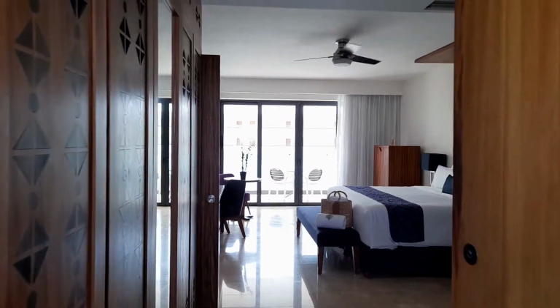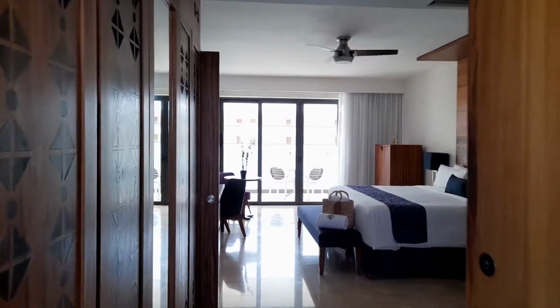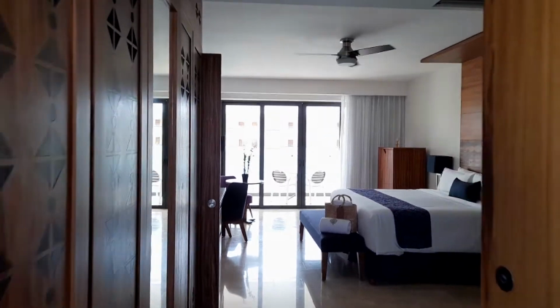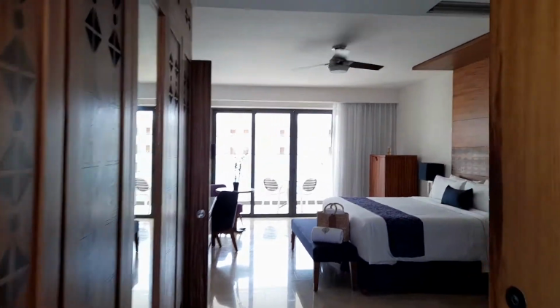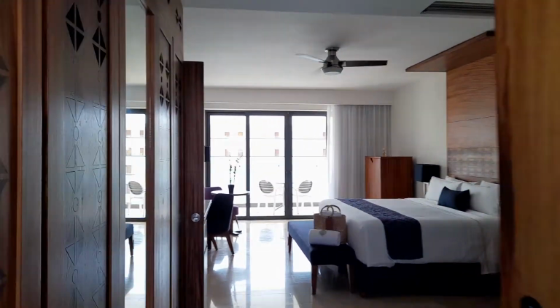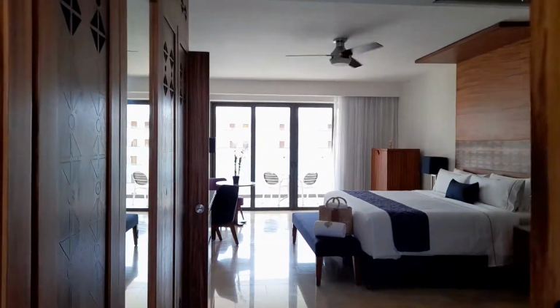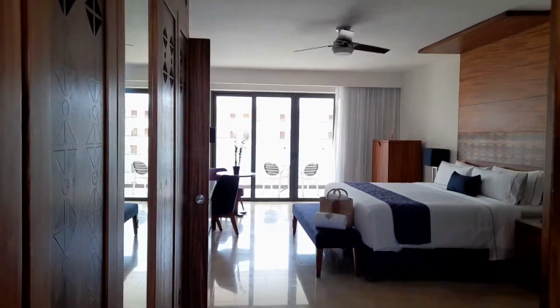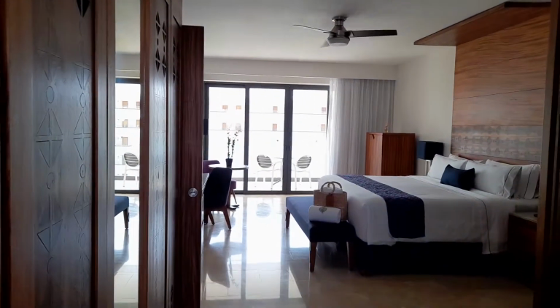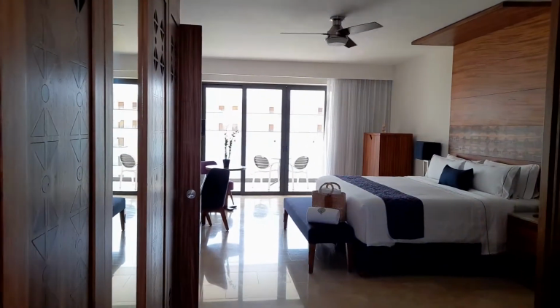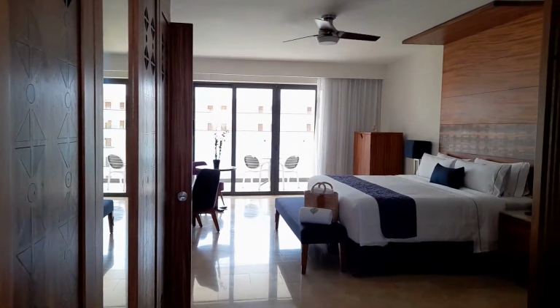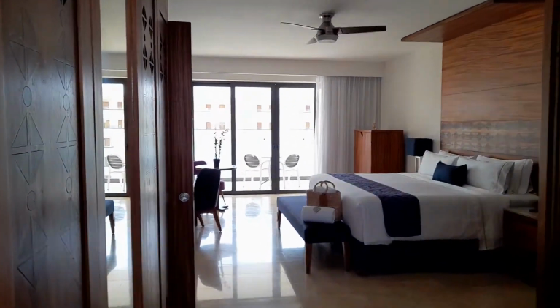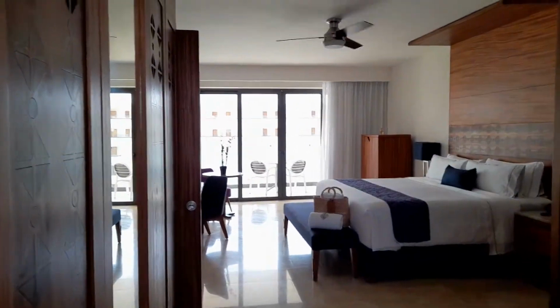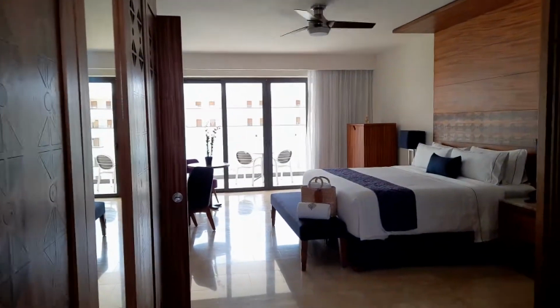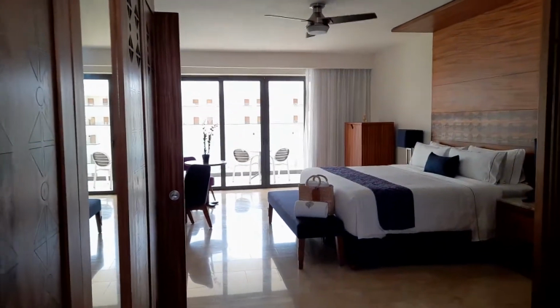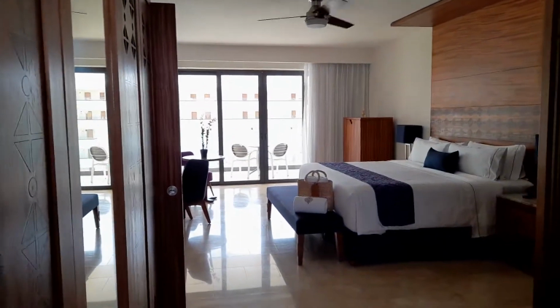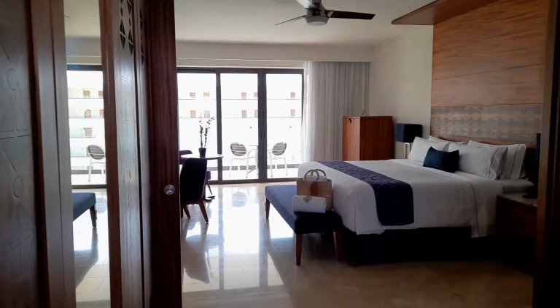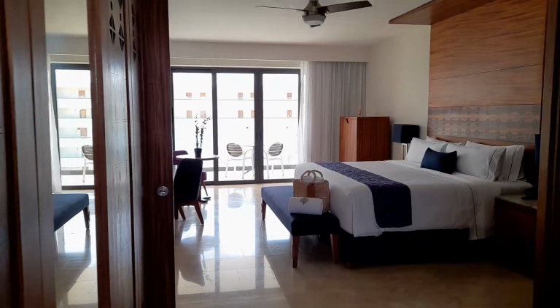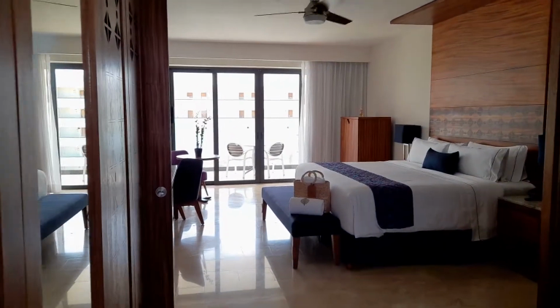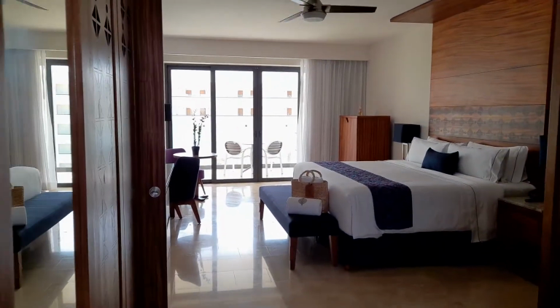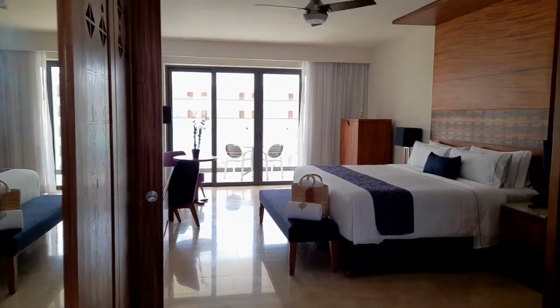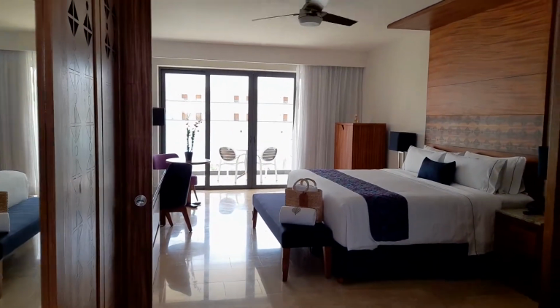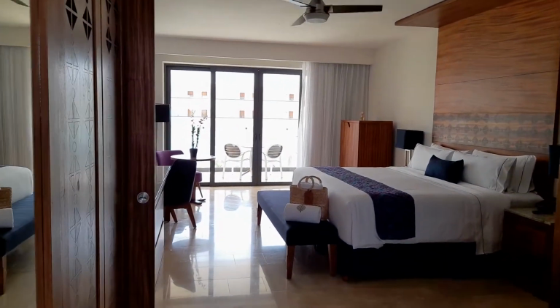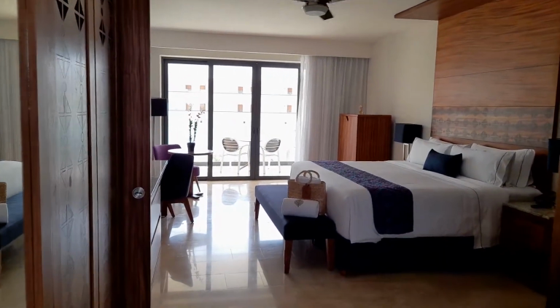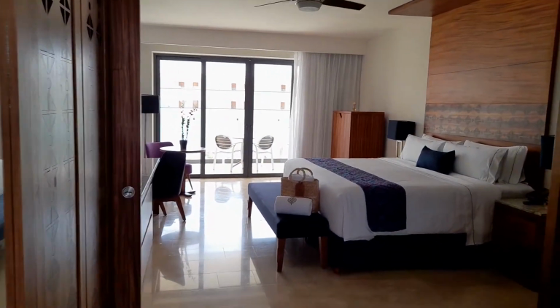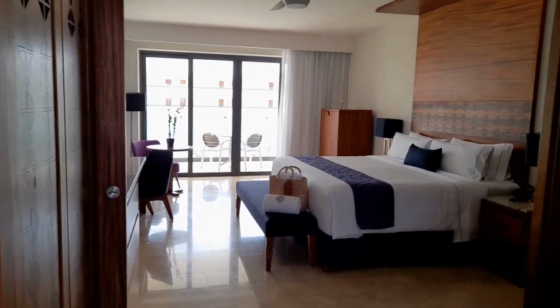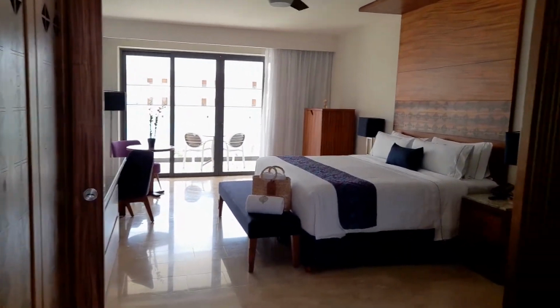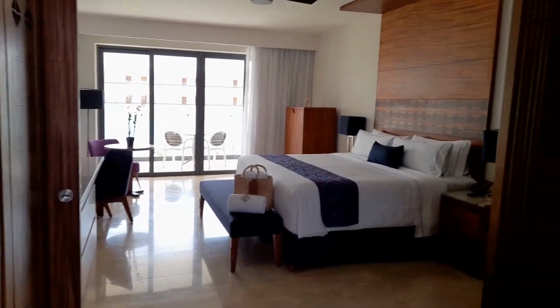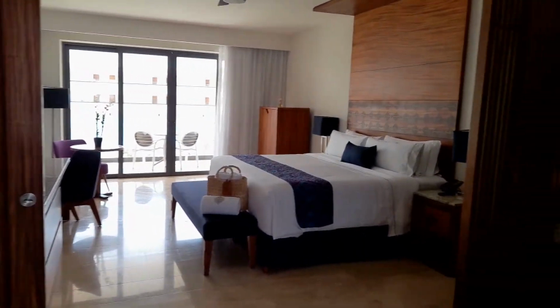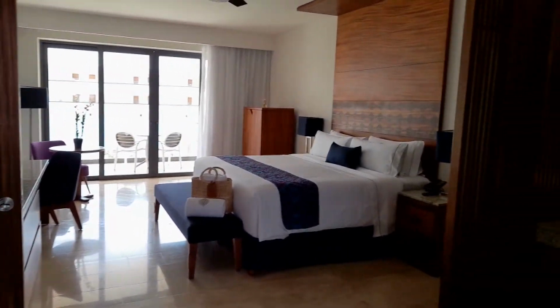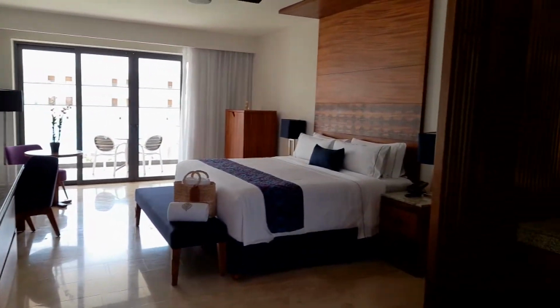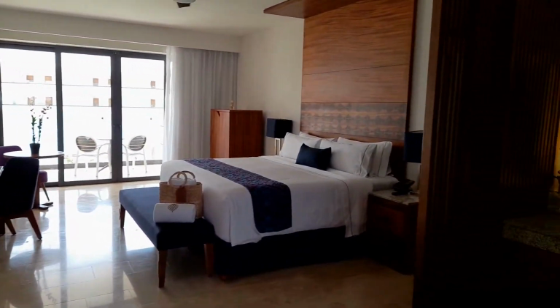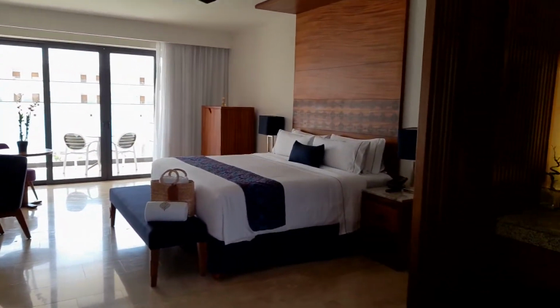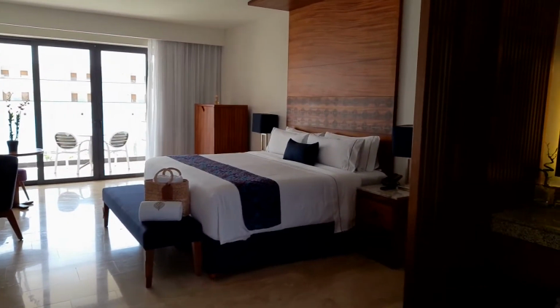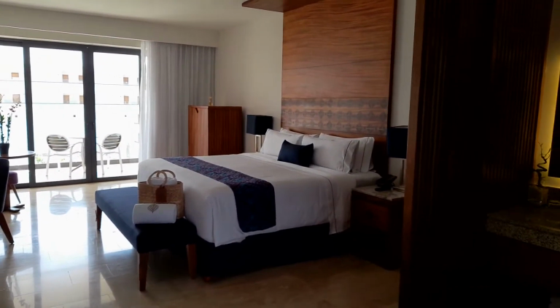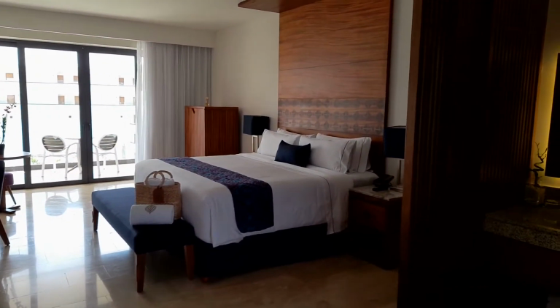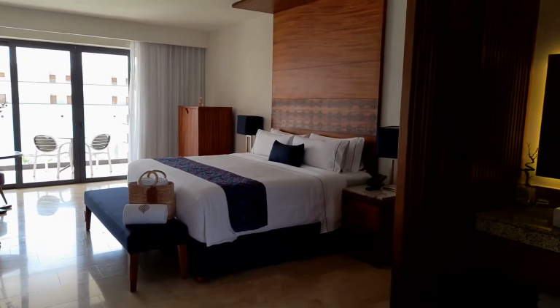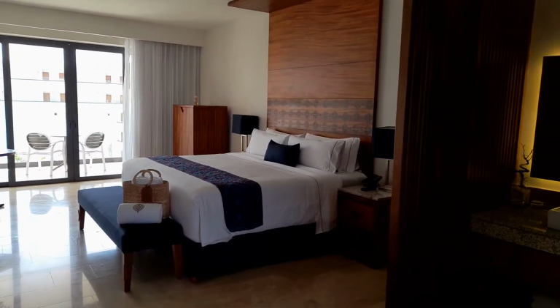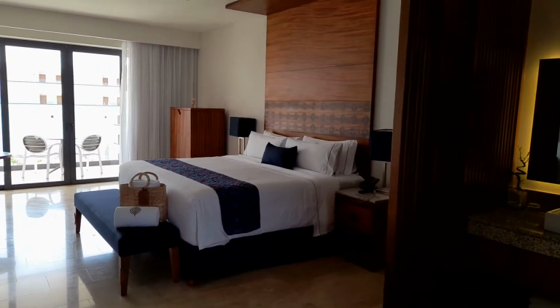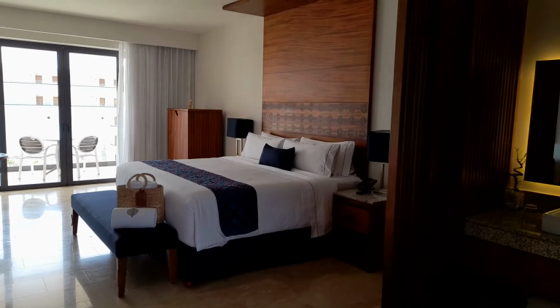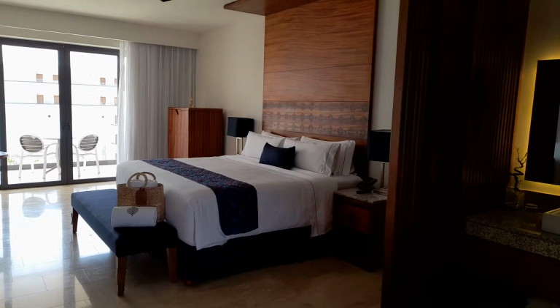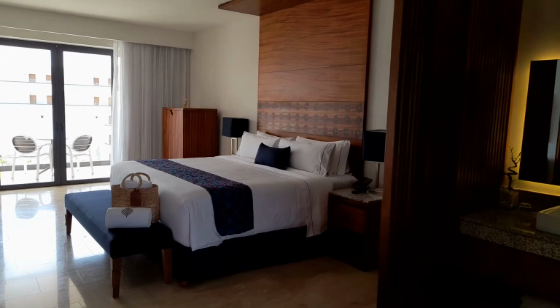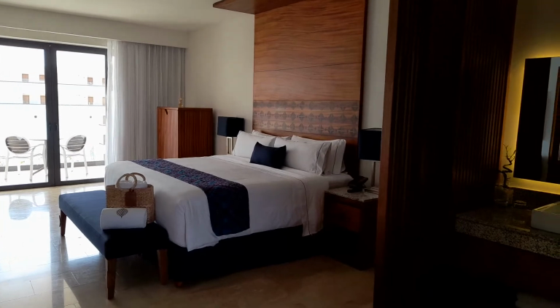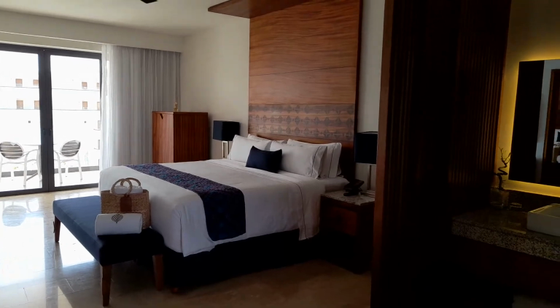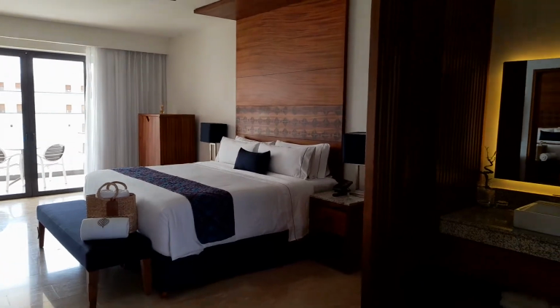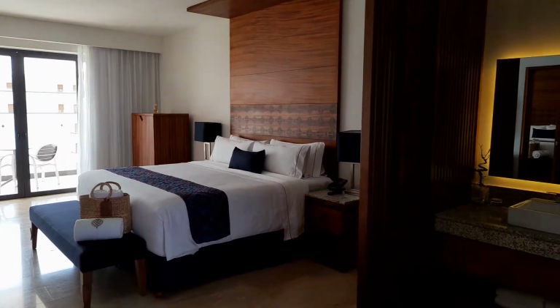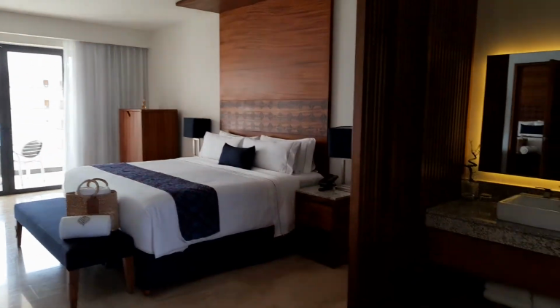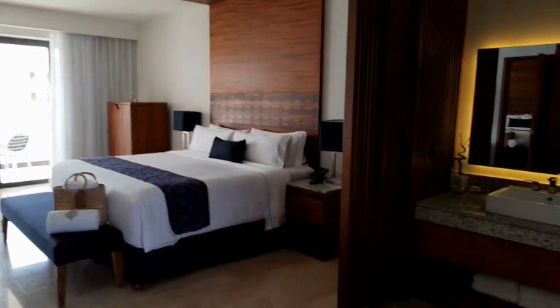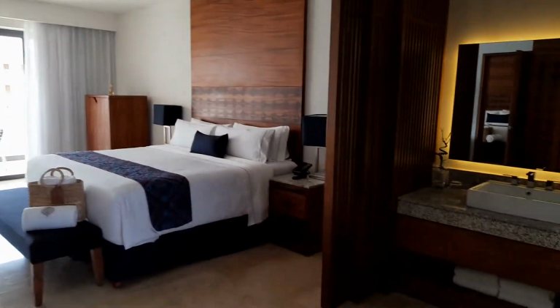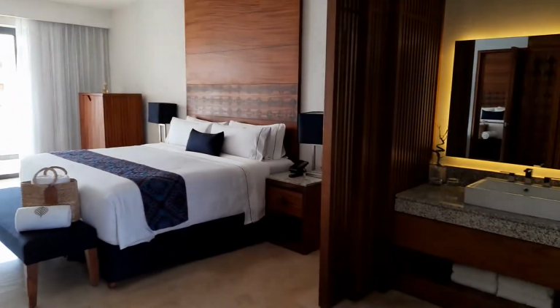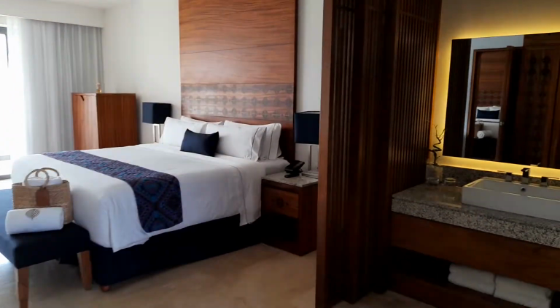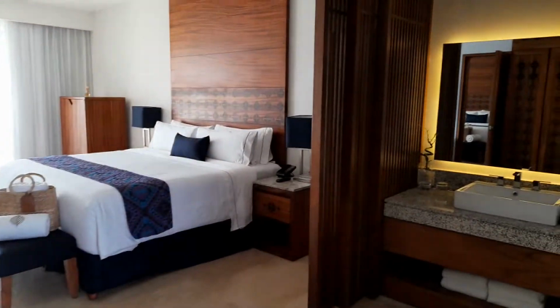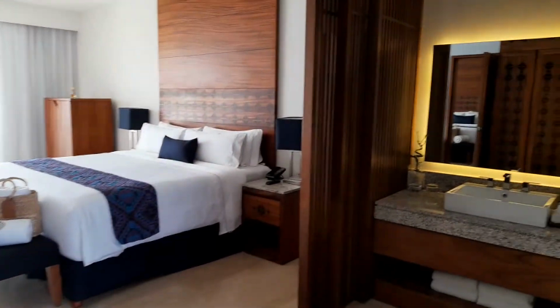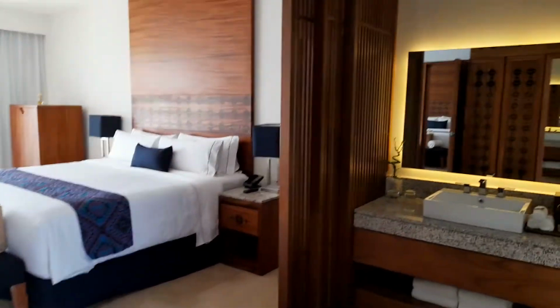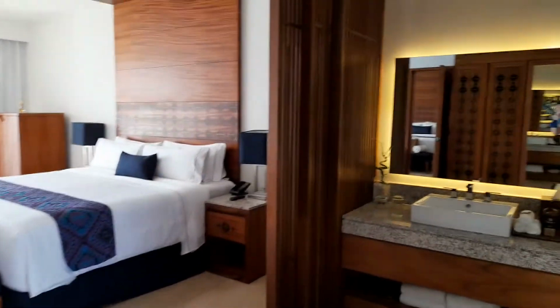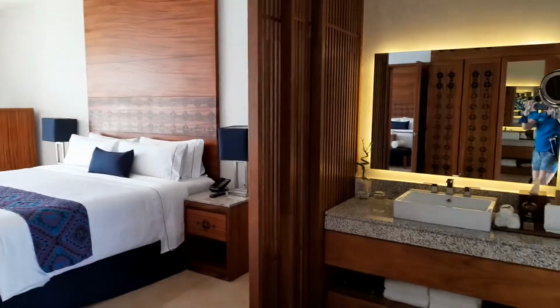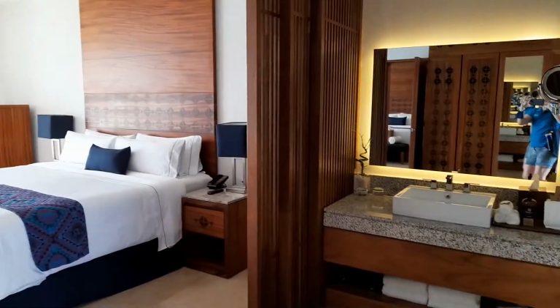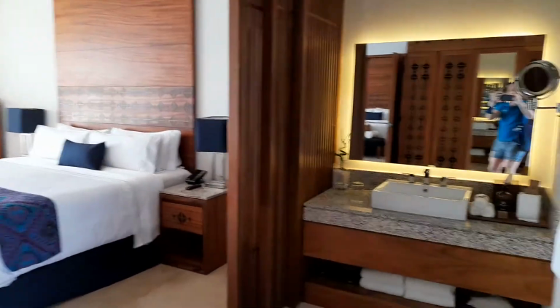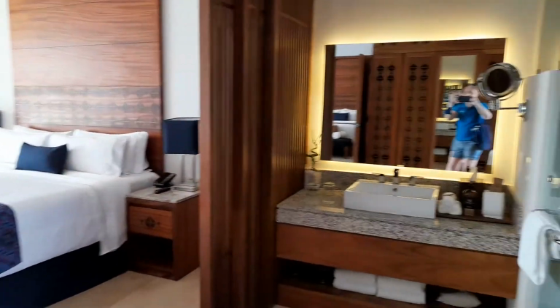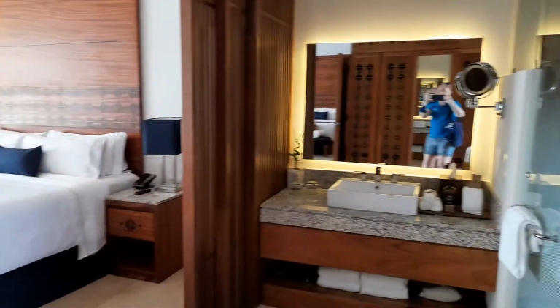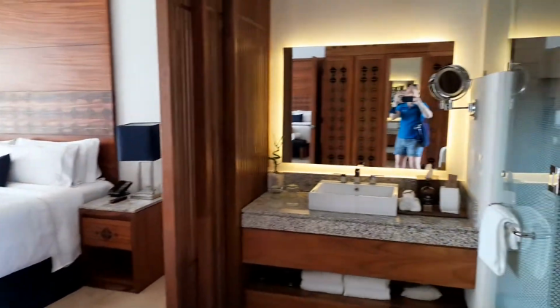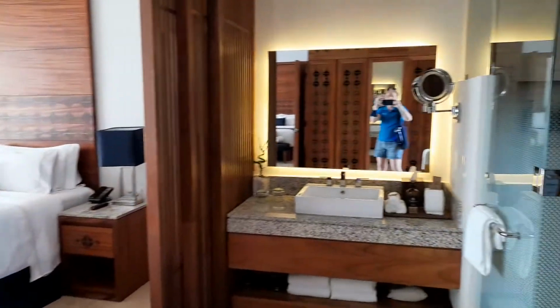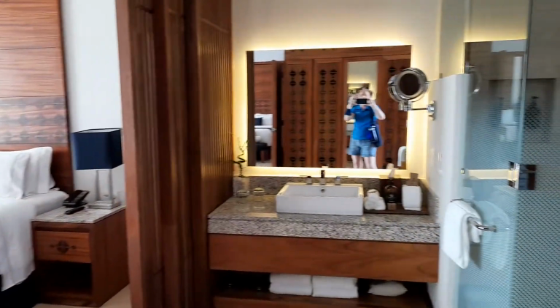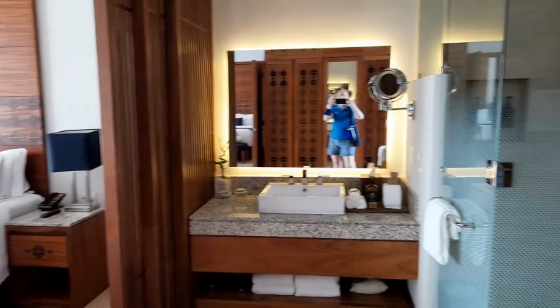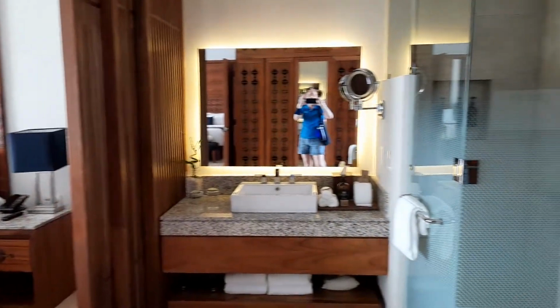Sensira Resort. This is the Agatha room. This is actually the equivalent of their standard room, so absolutely gorgeous.